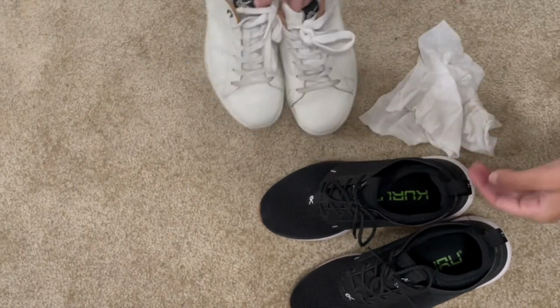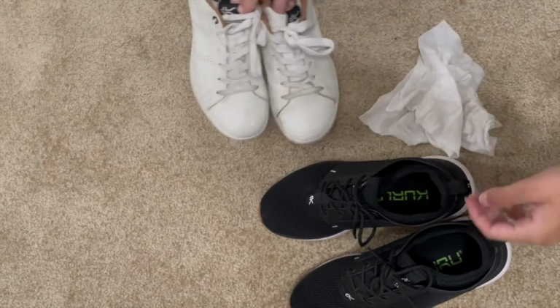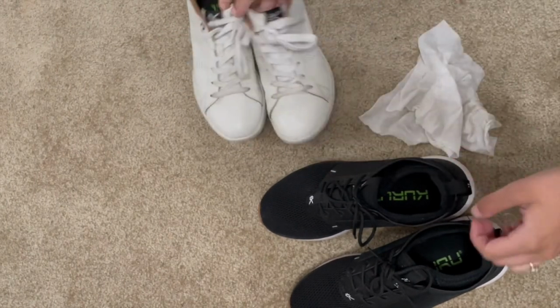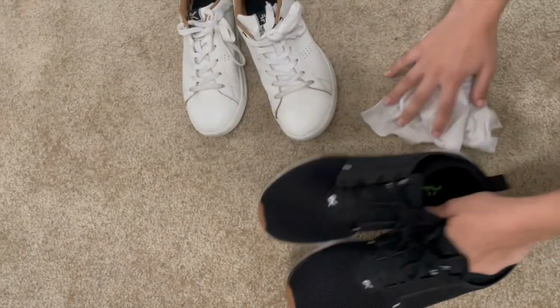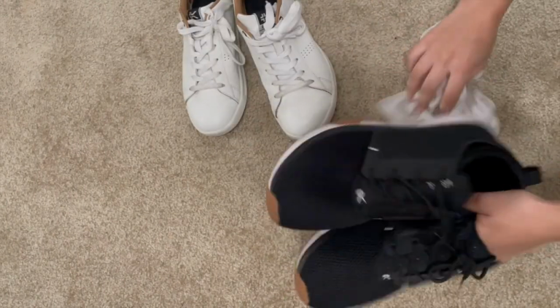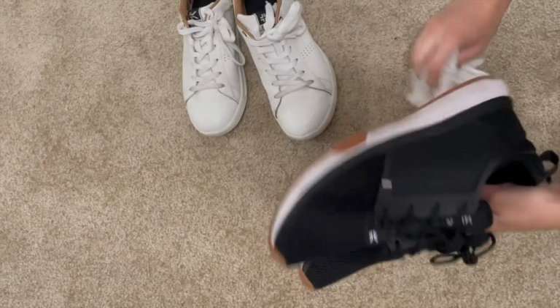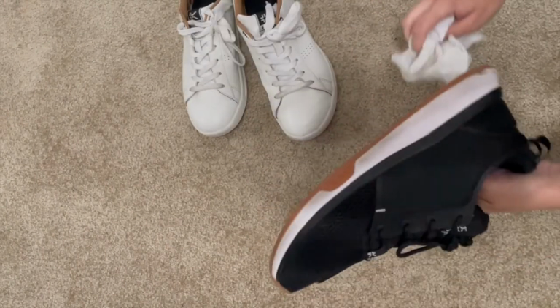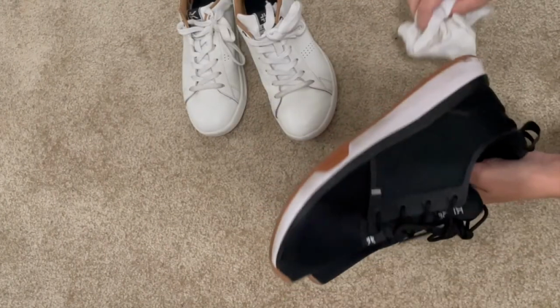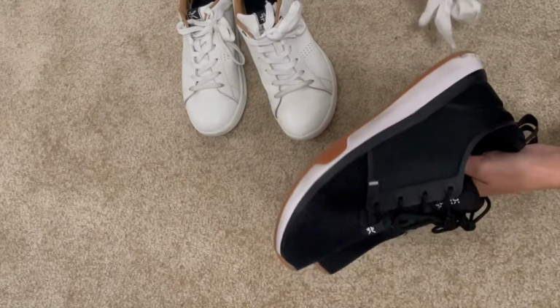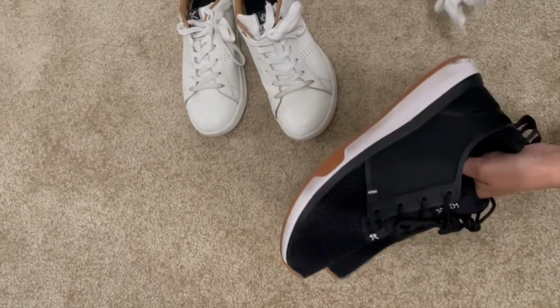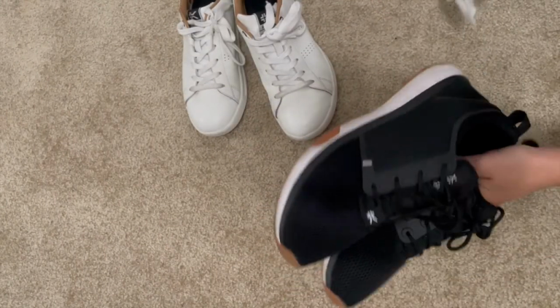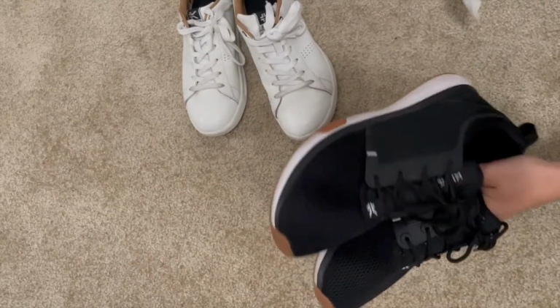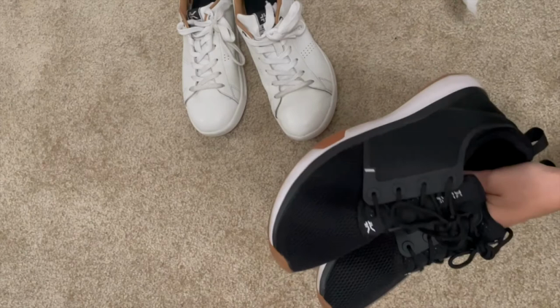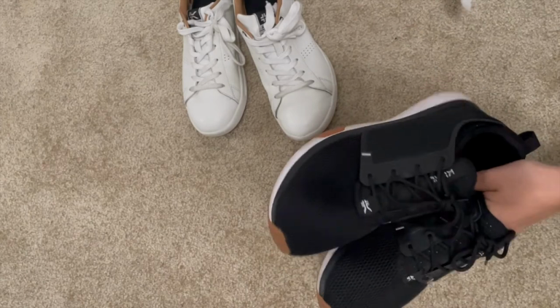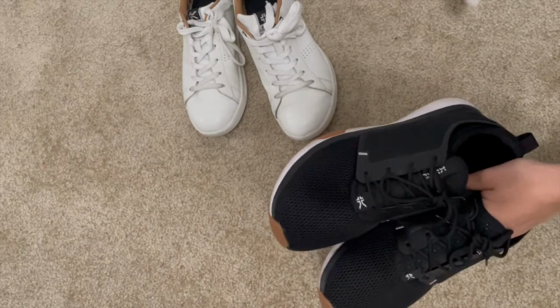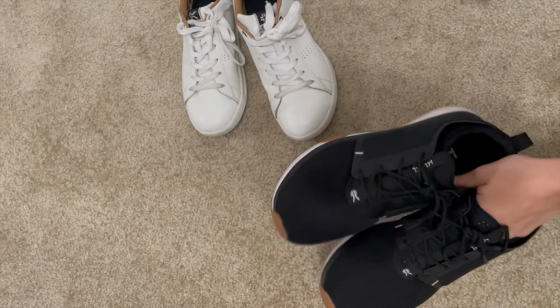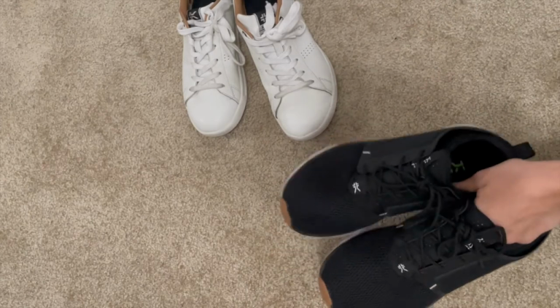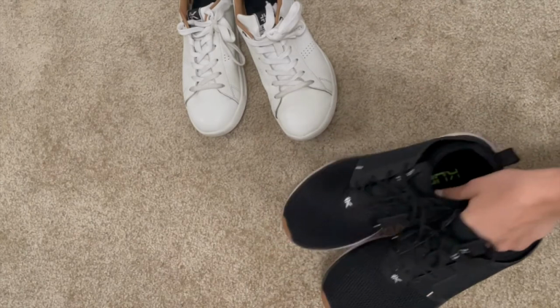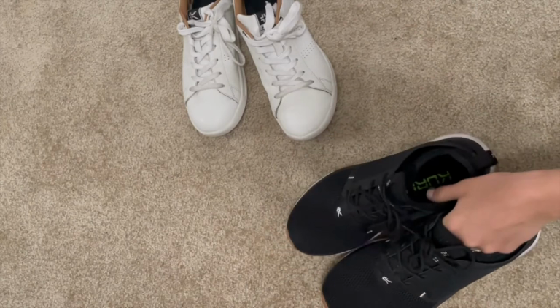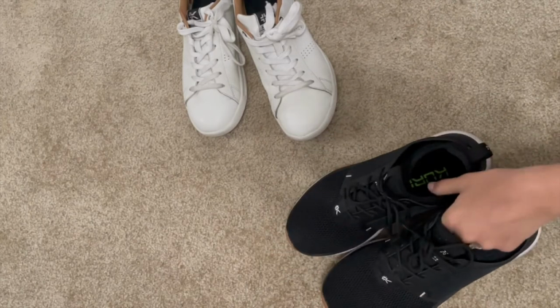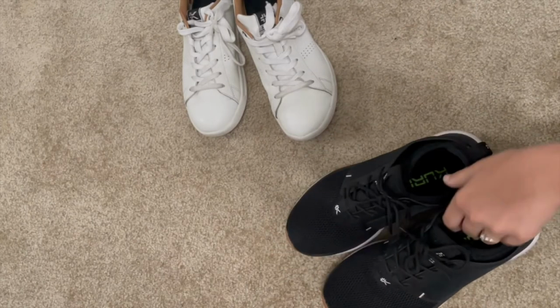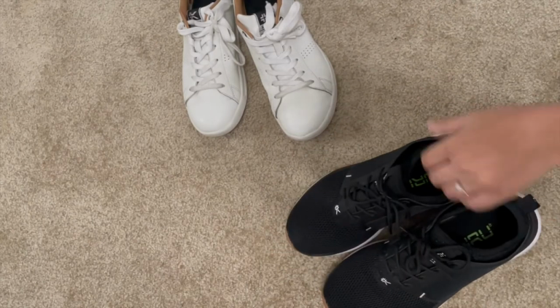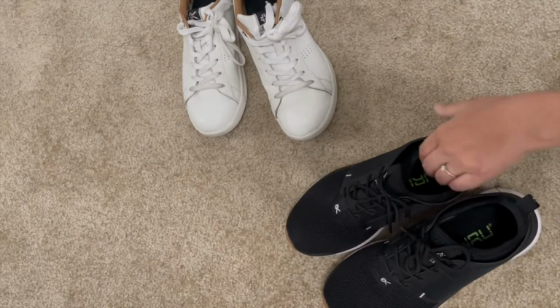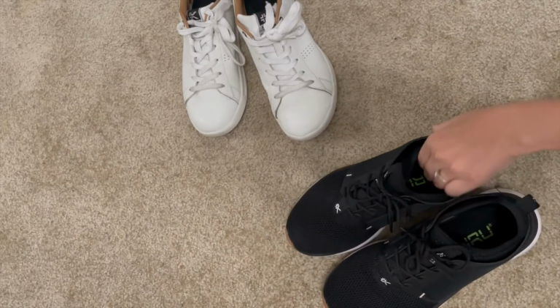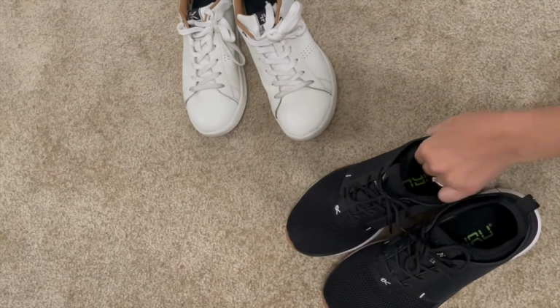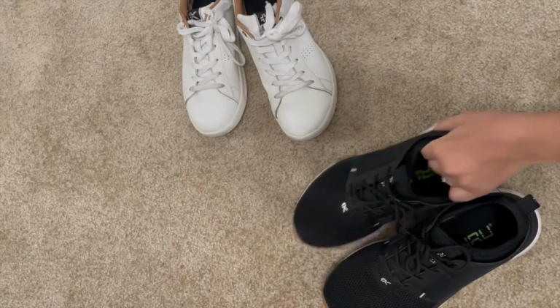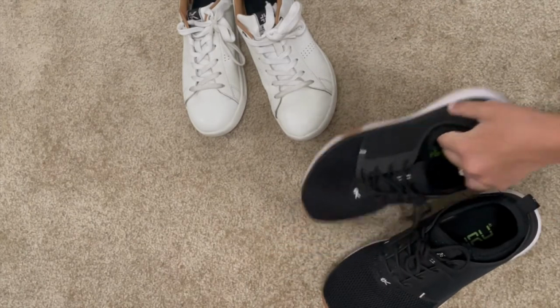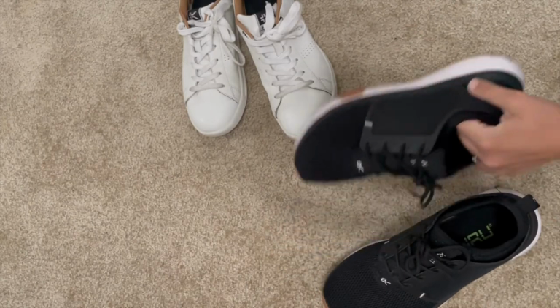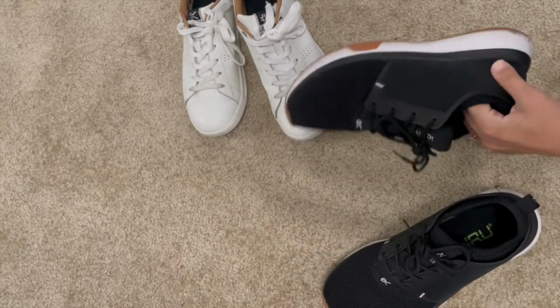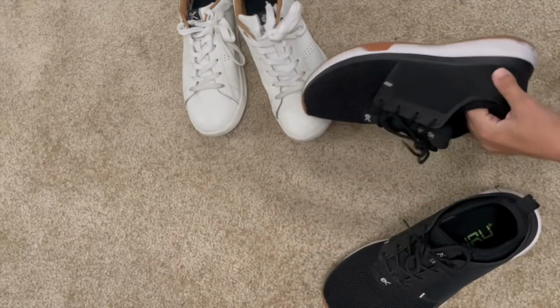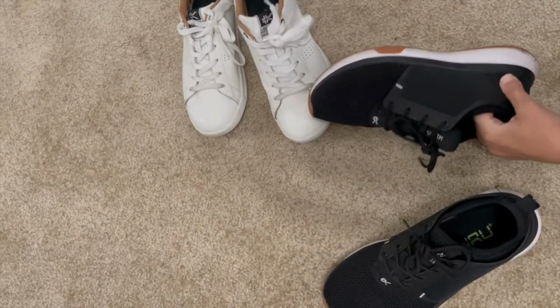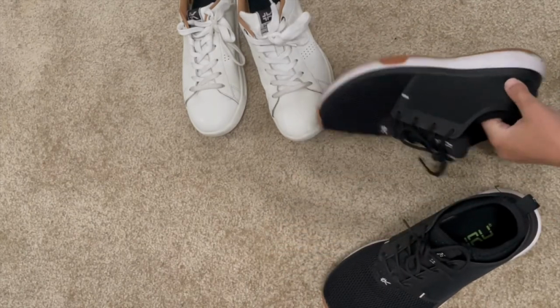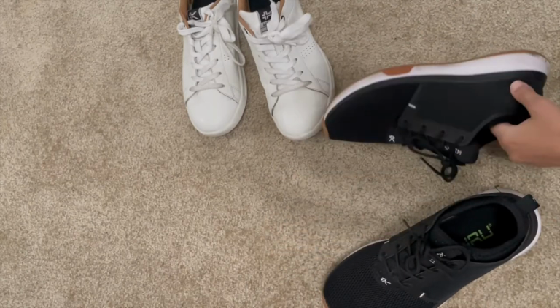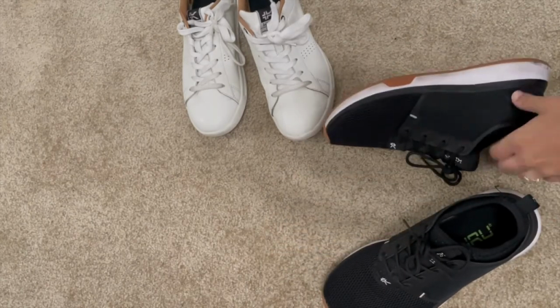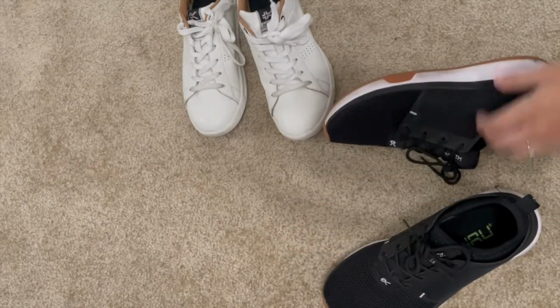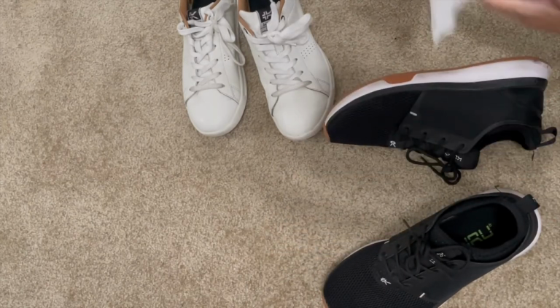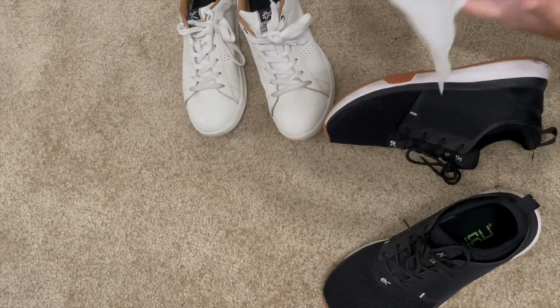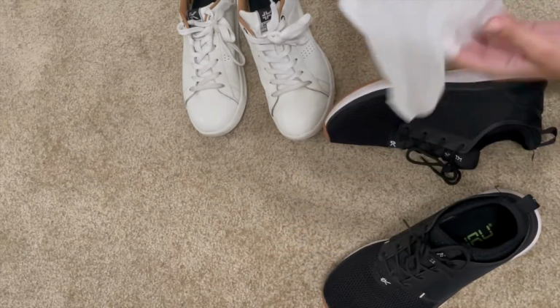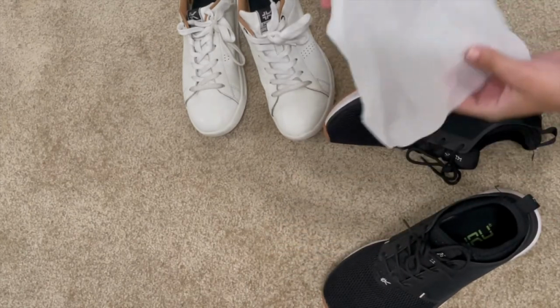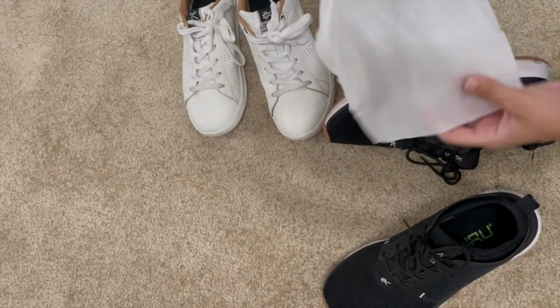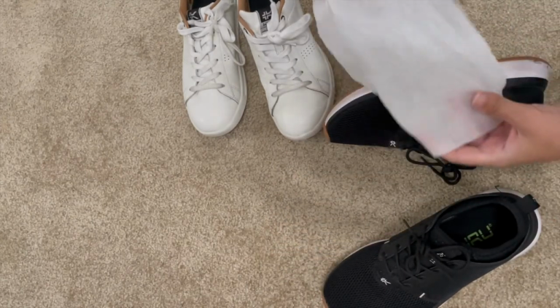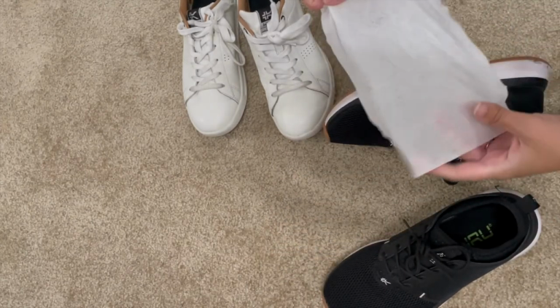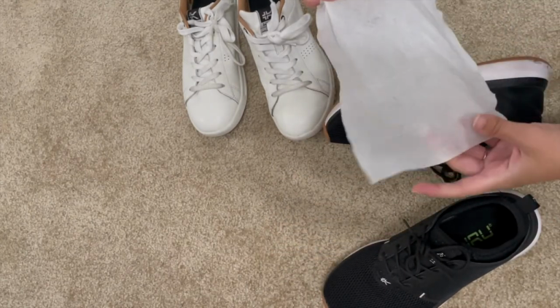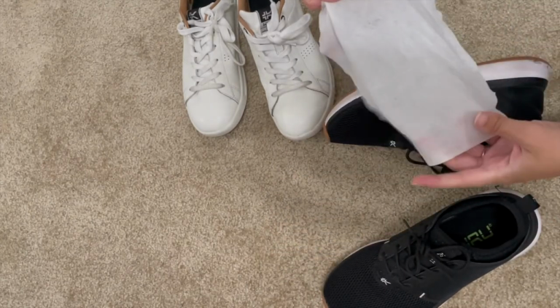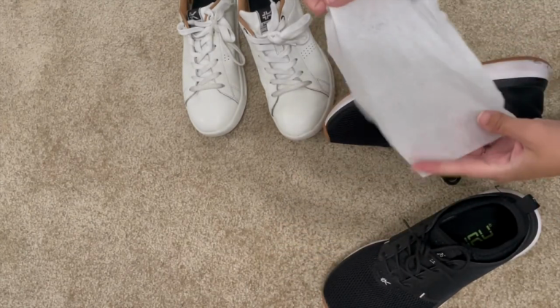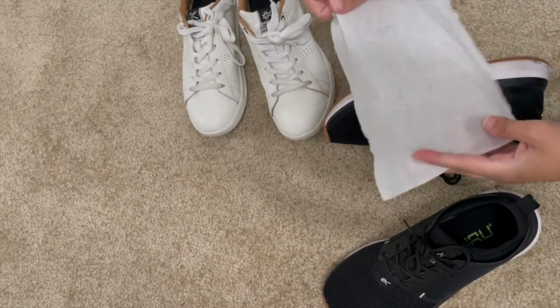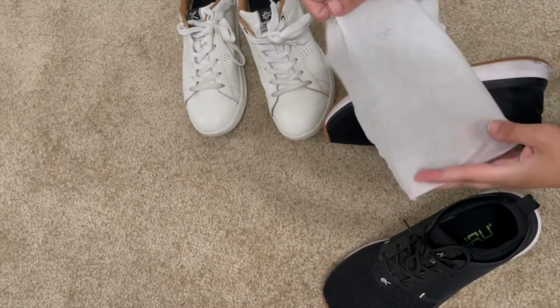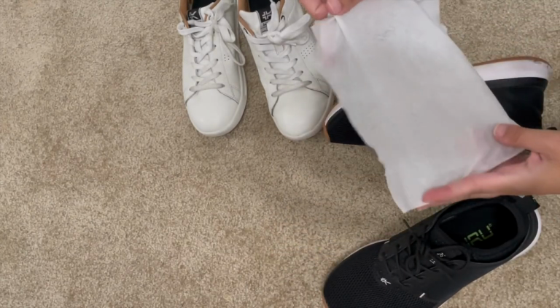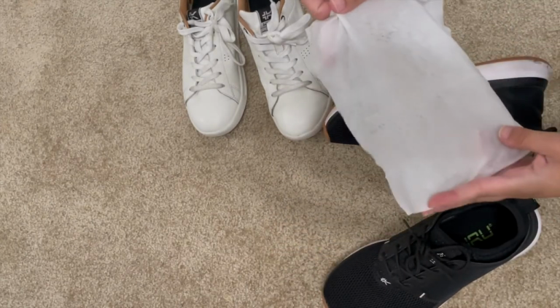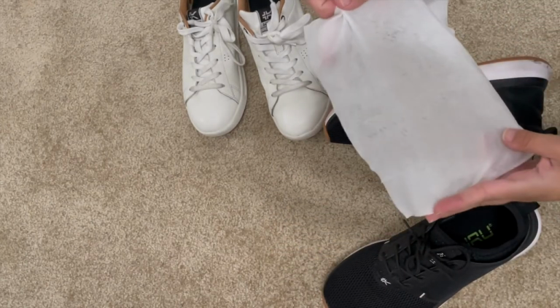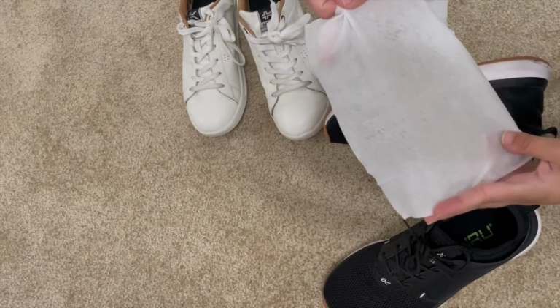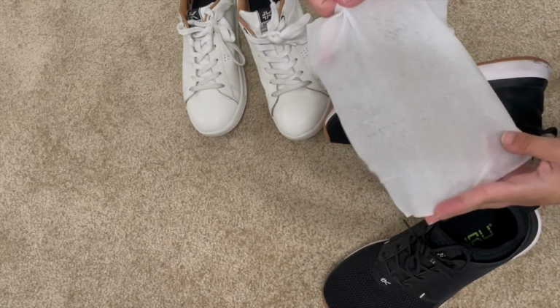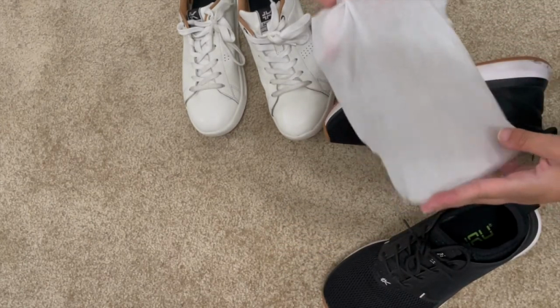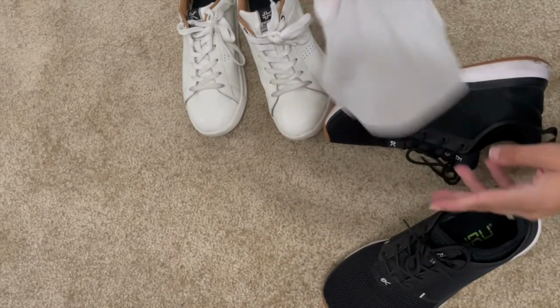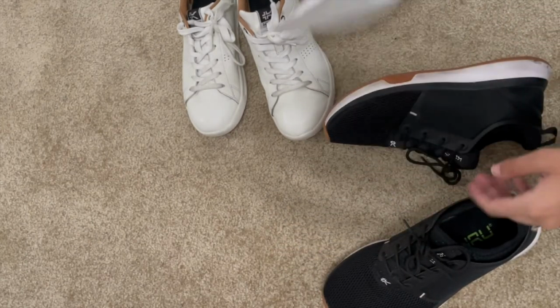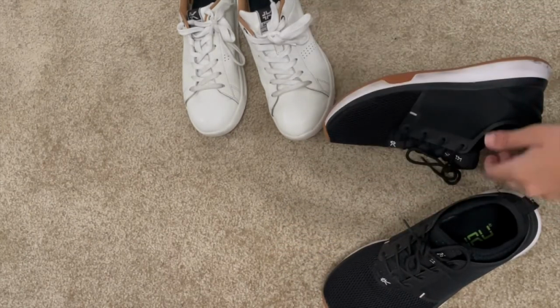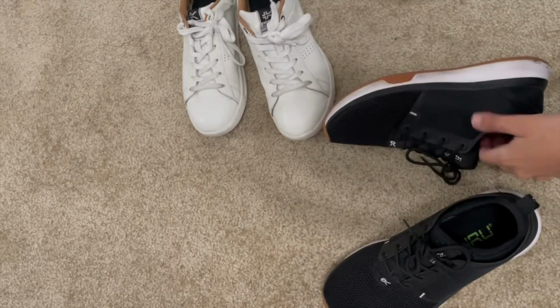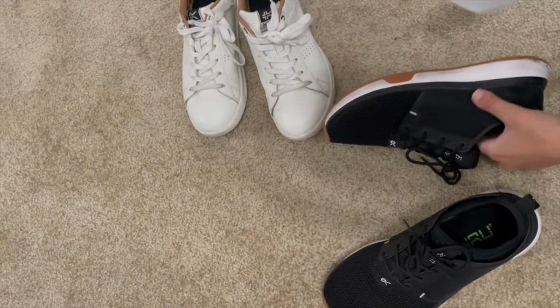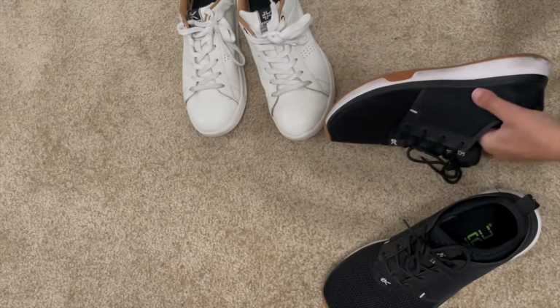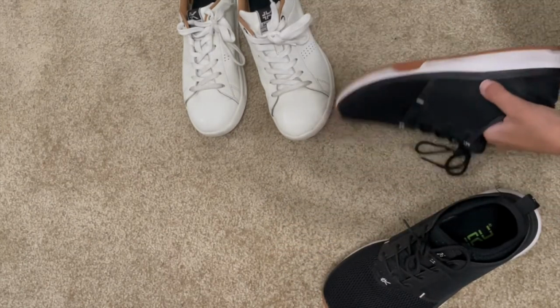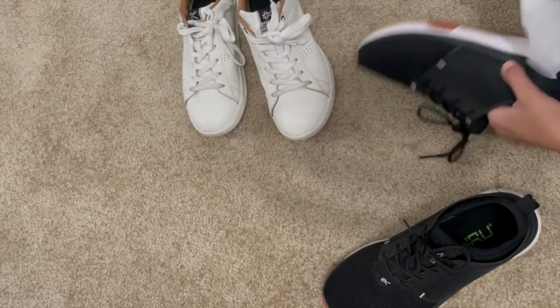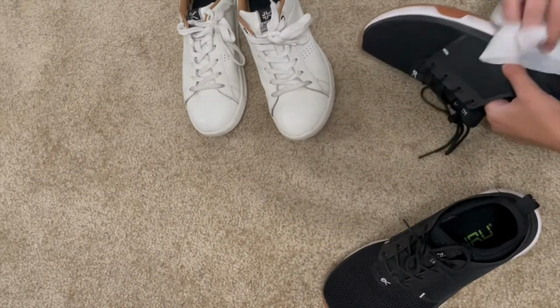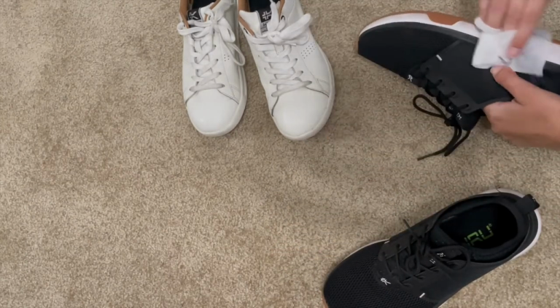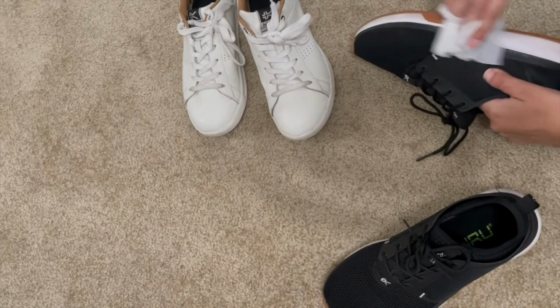So now I'm going to clean these ones. These ones you can't obviously see the dirt, so we're going to use a new baby wipe to show you.